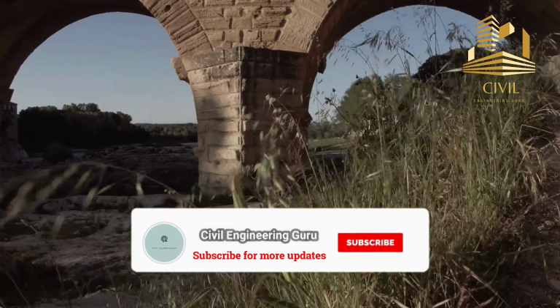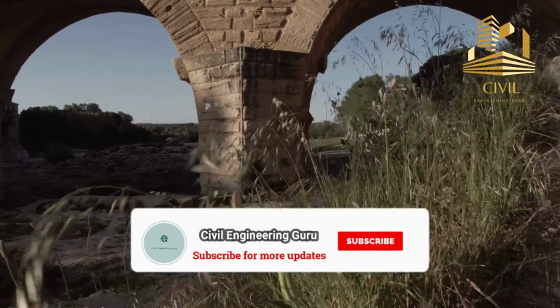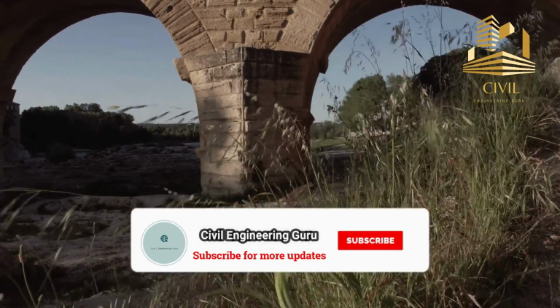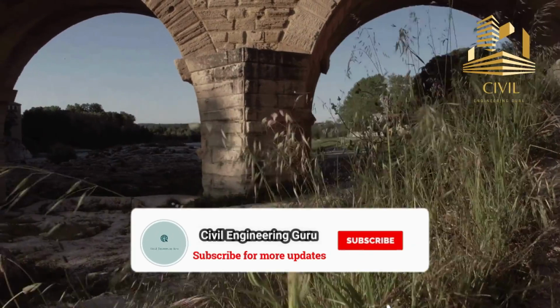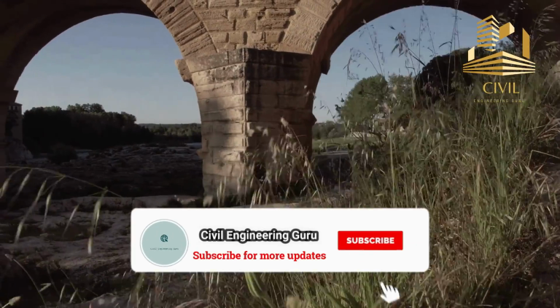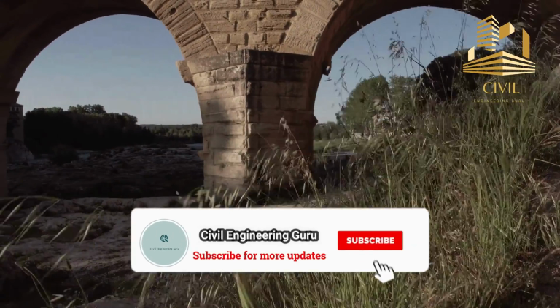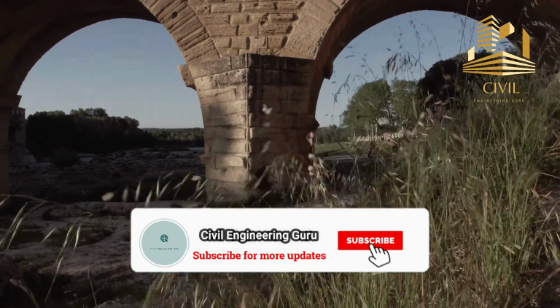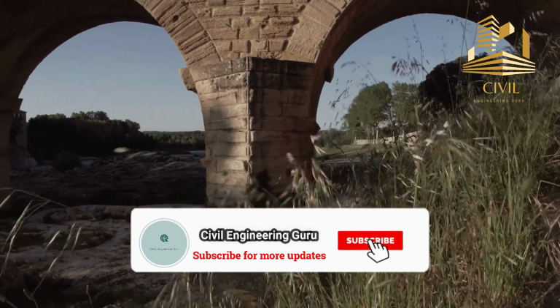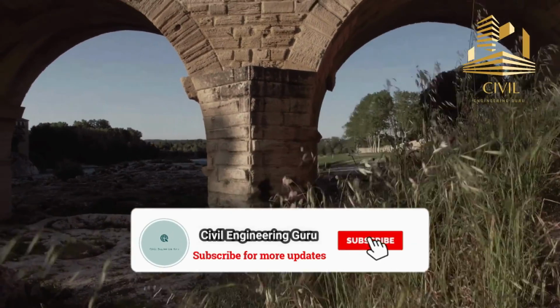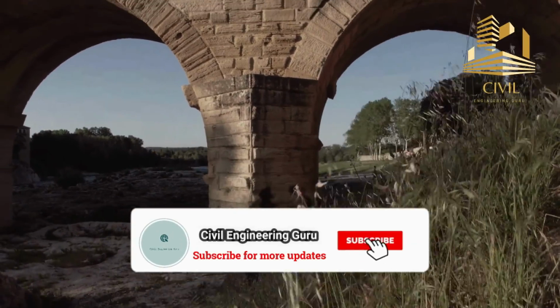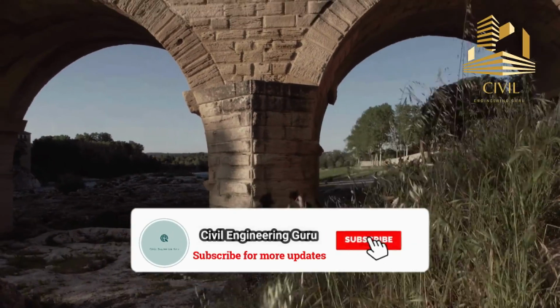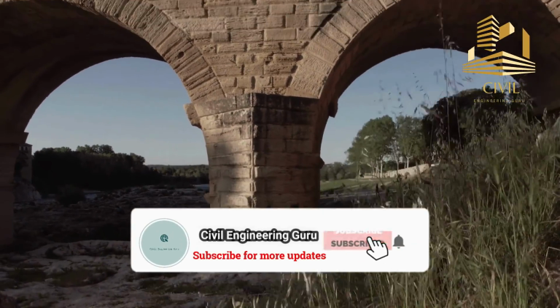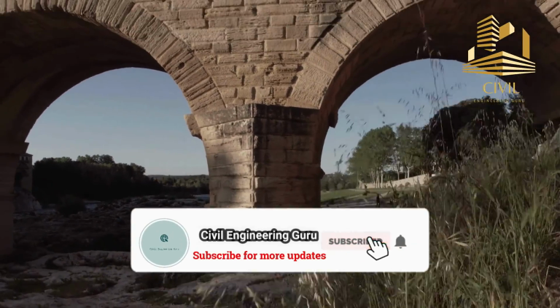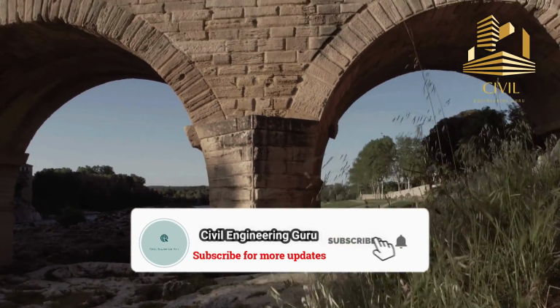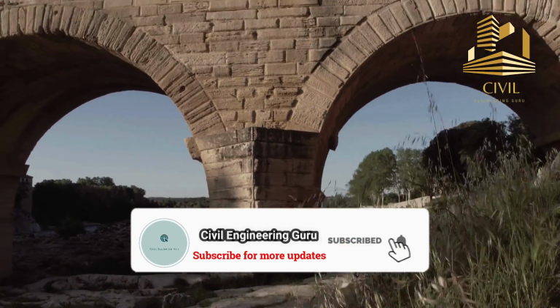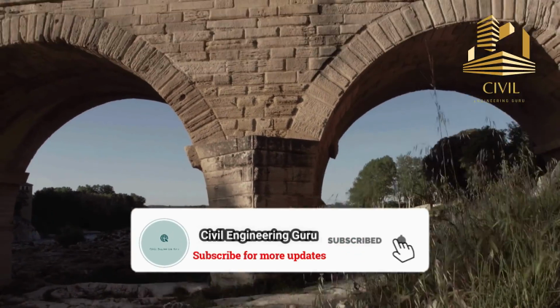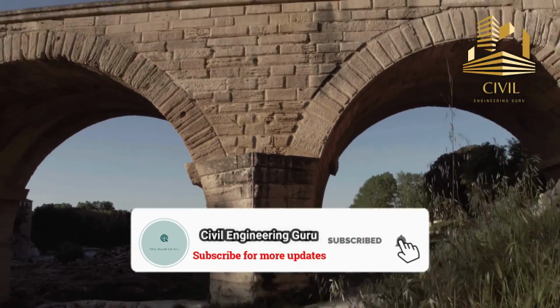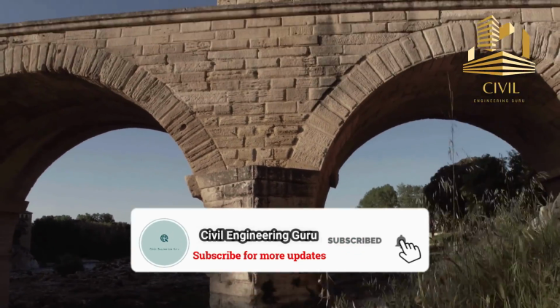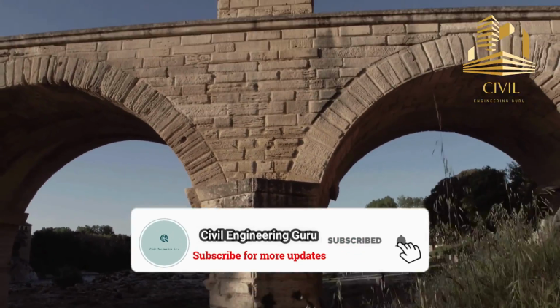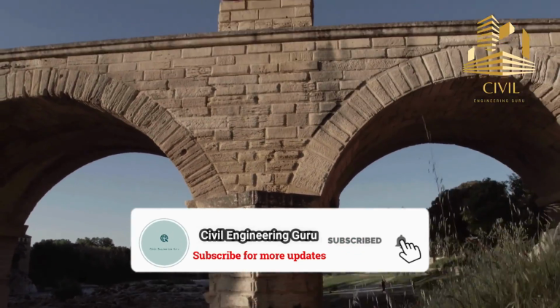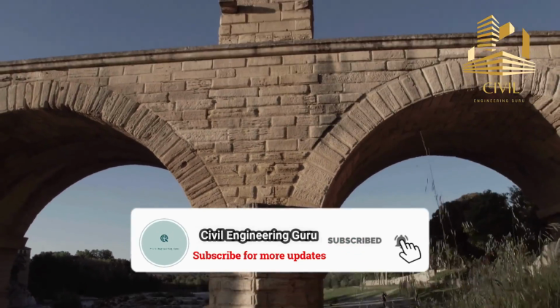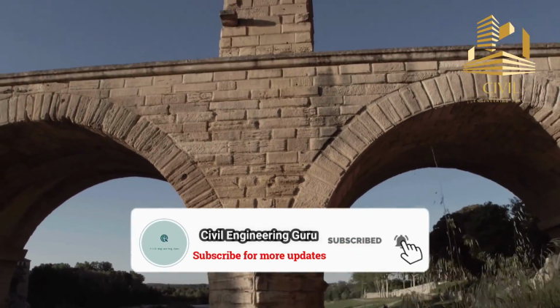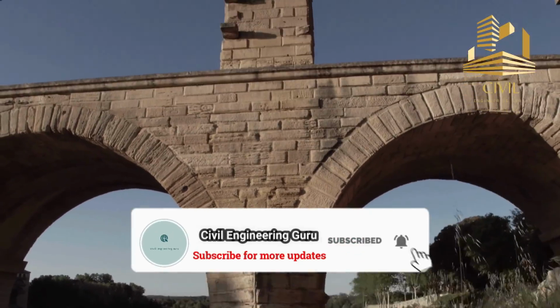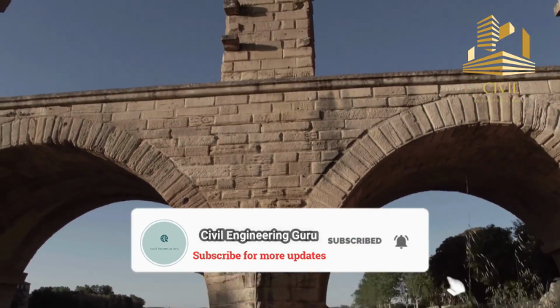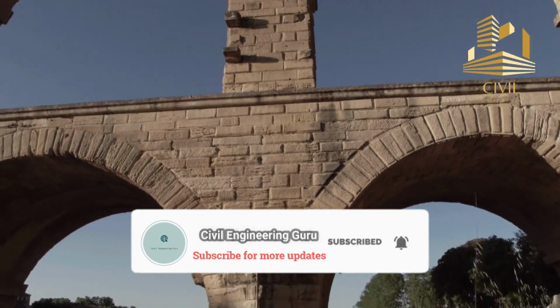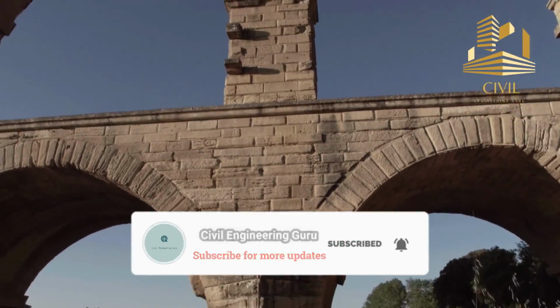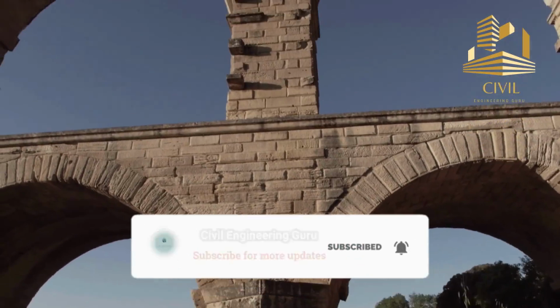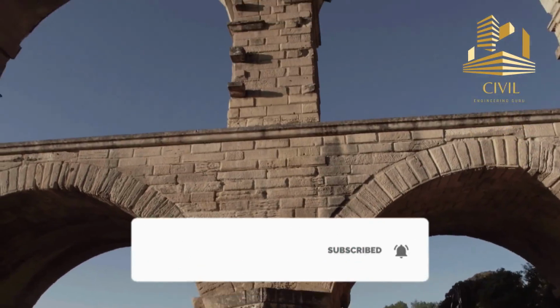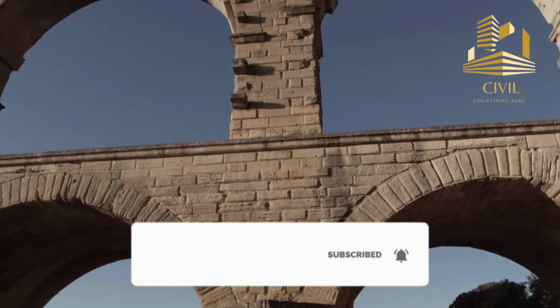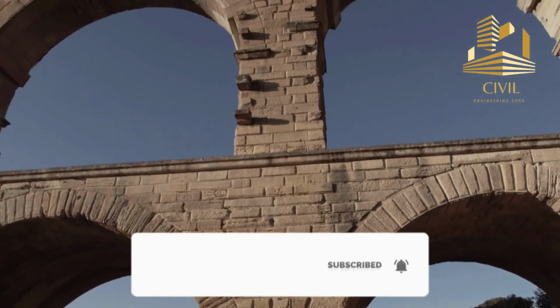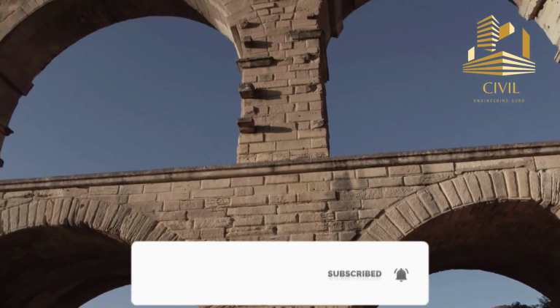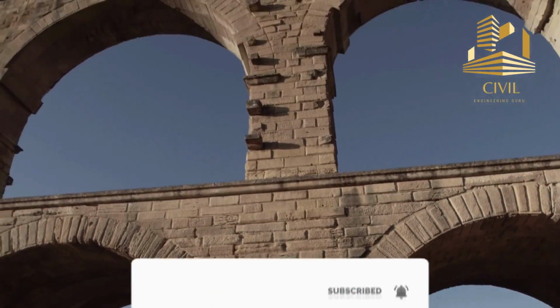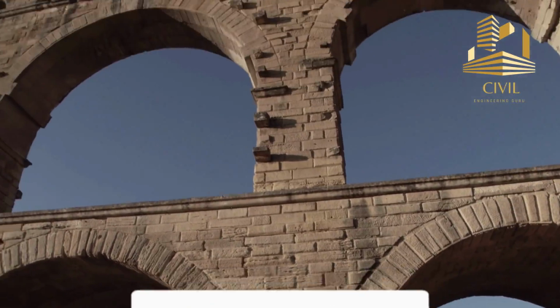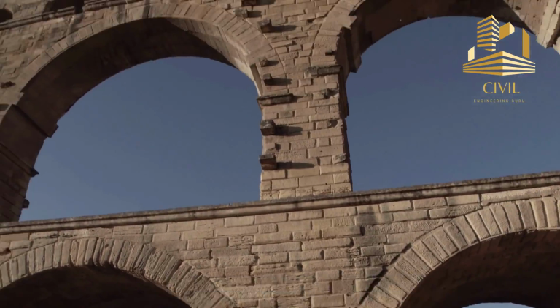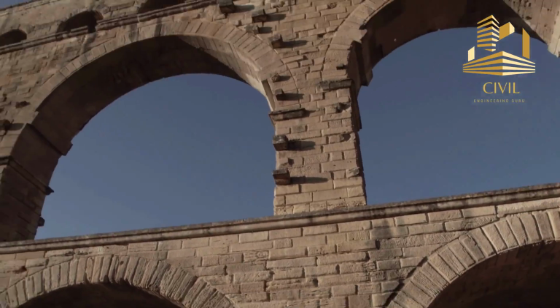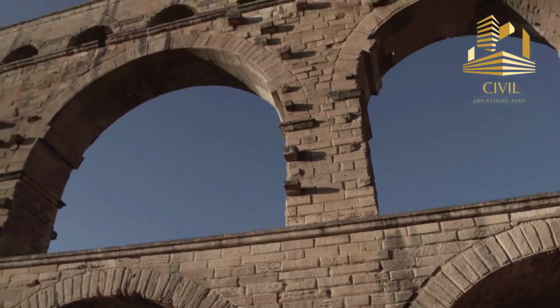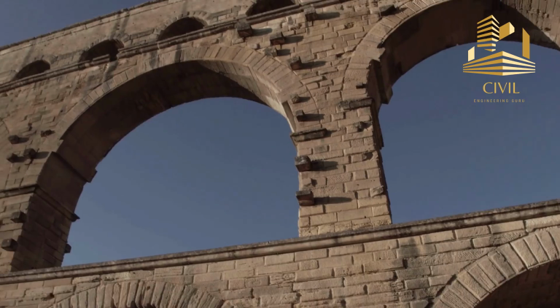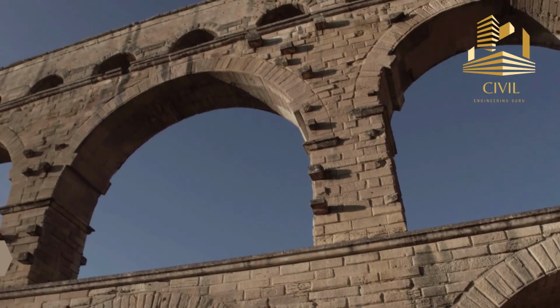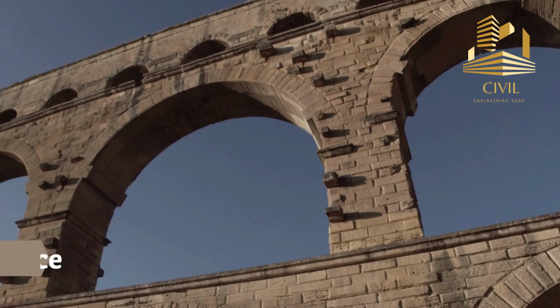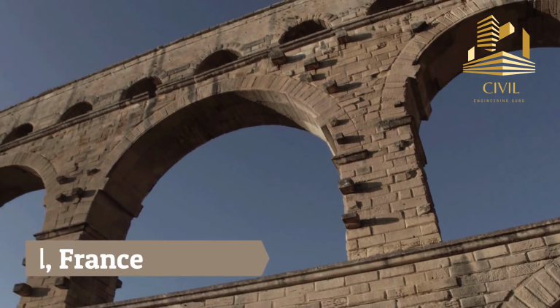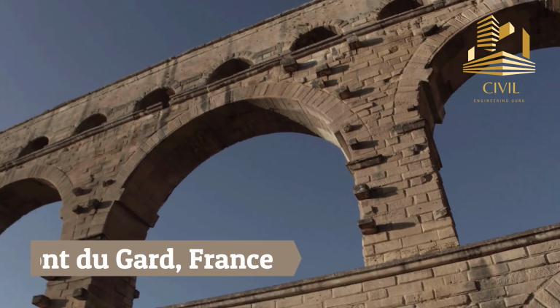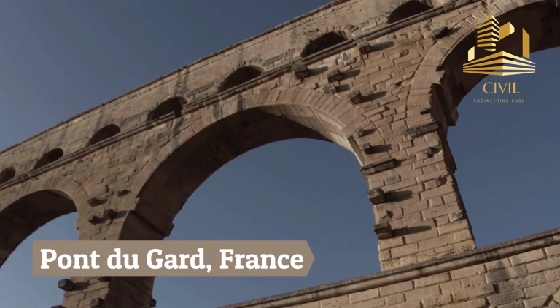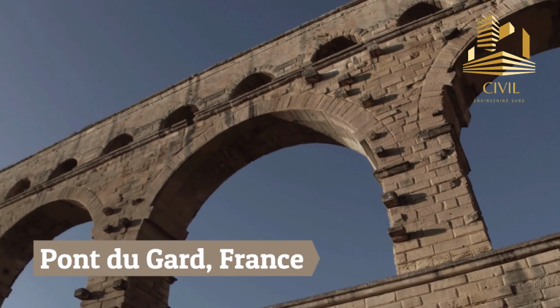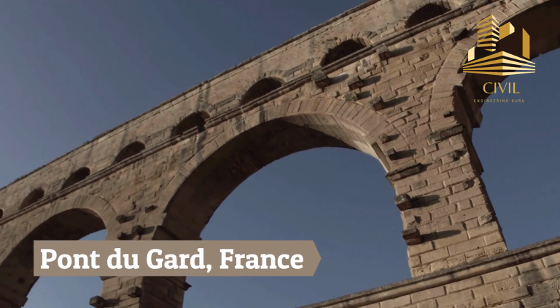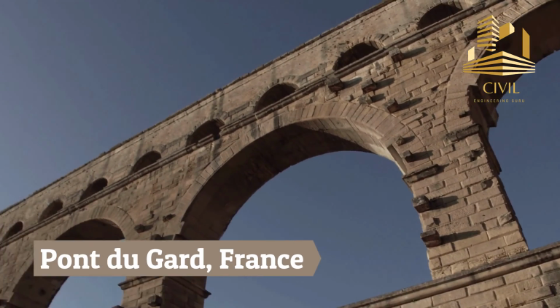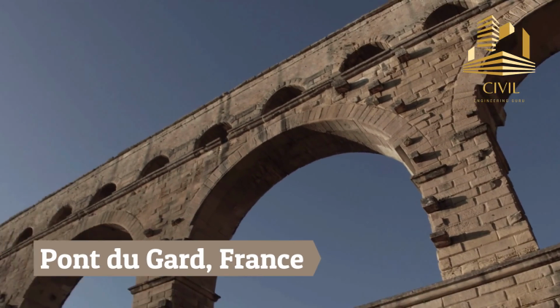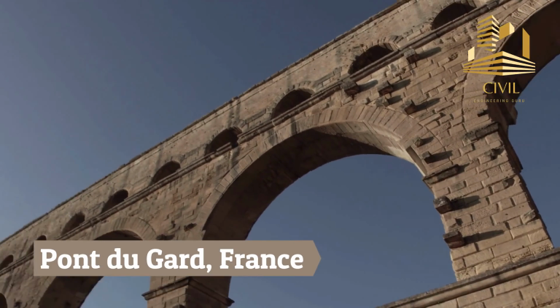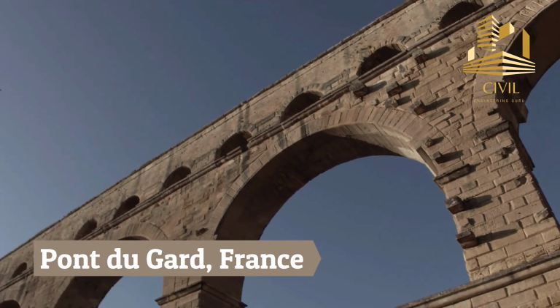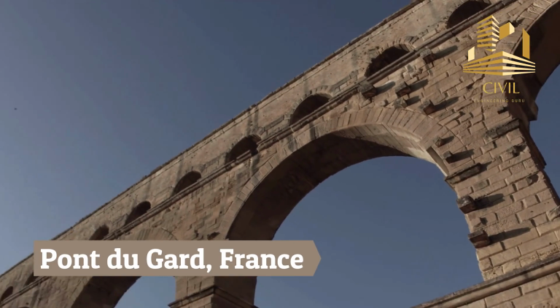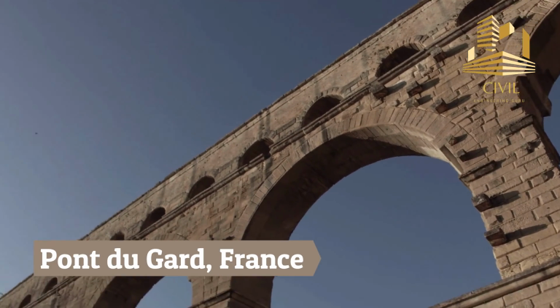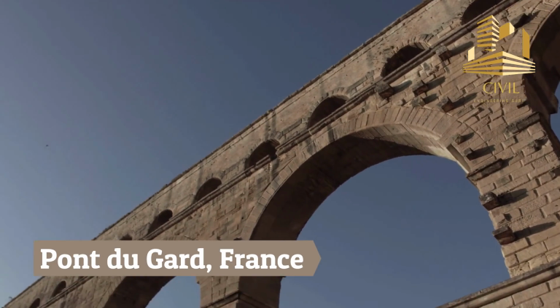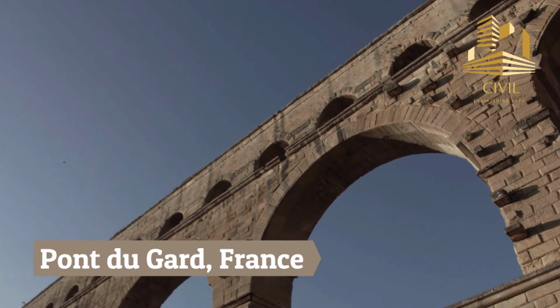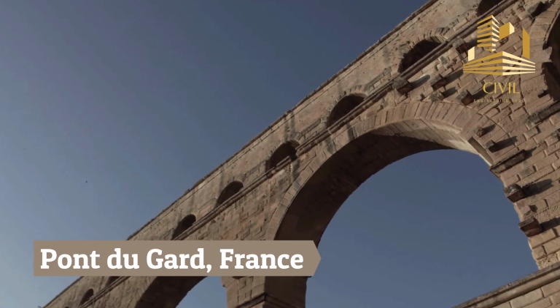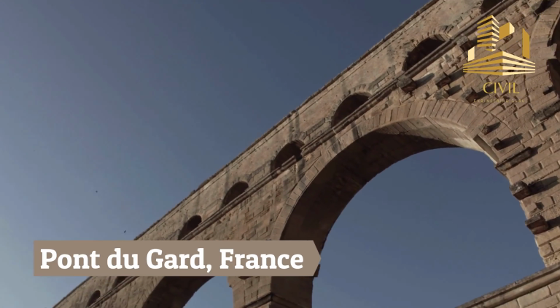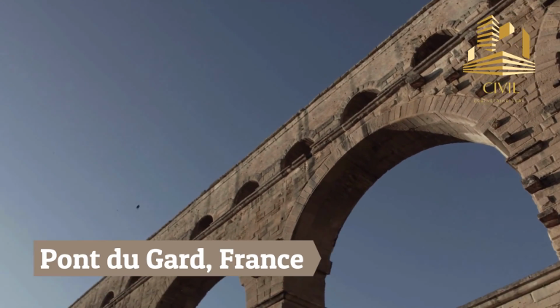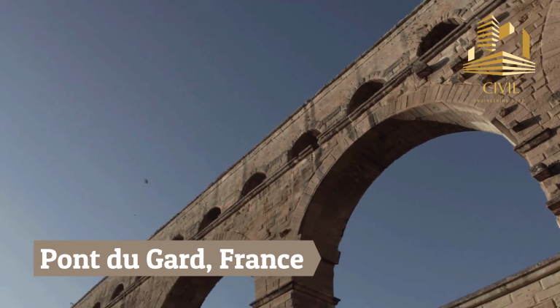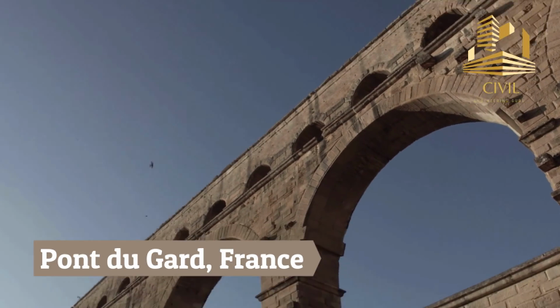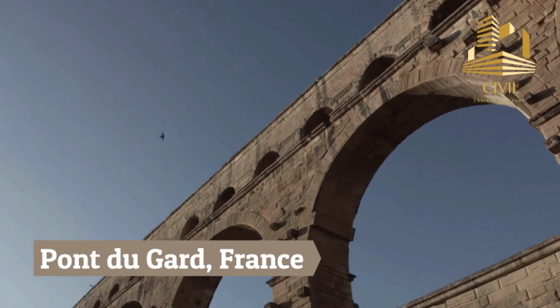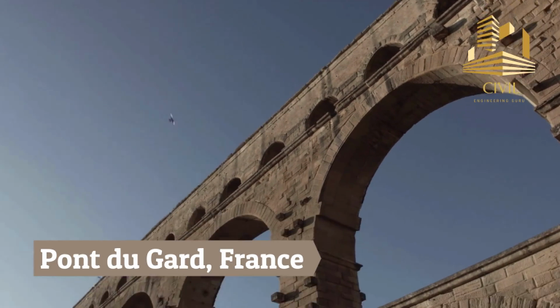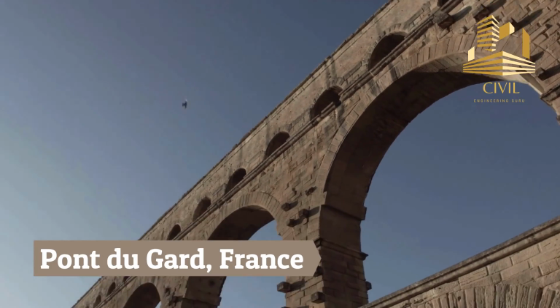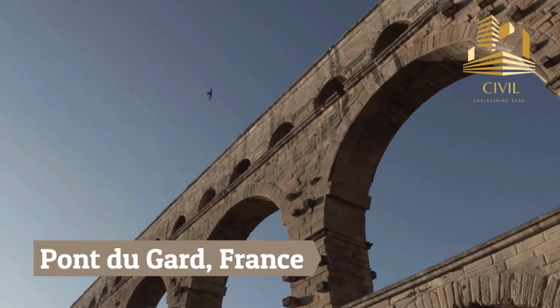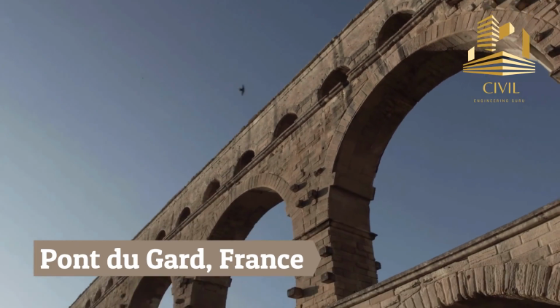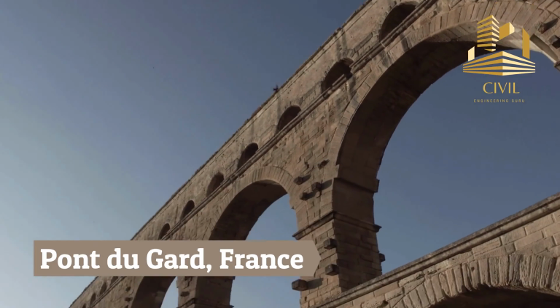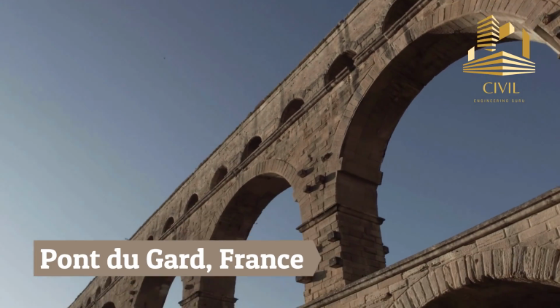Please subscribe to my YouTube channel. Today I will tell you the history of the ancient aqueduct known as the Pont du Gard, located in France.